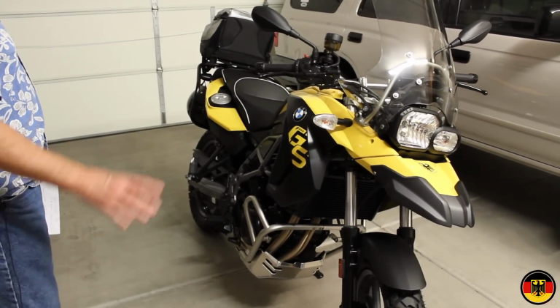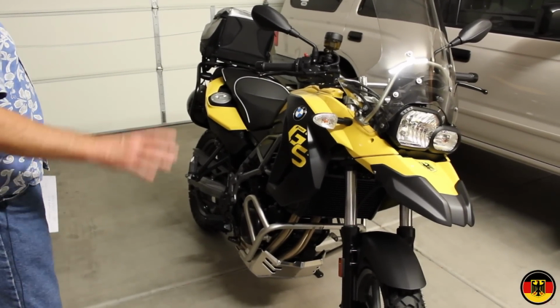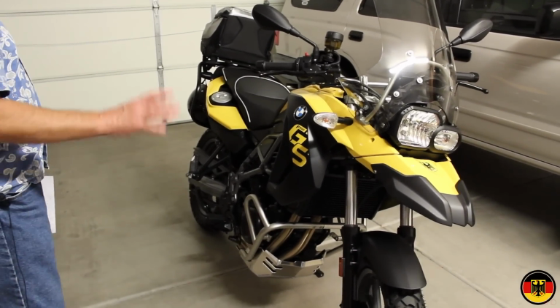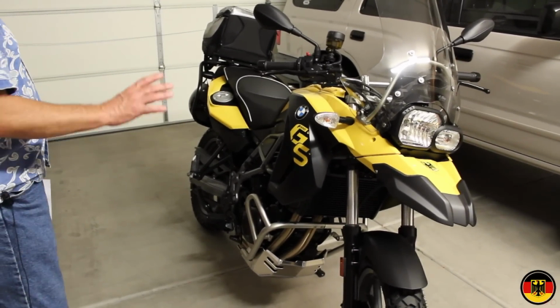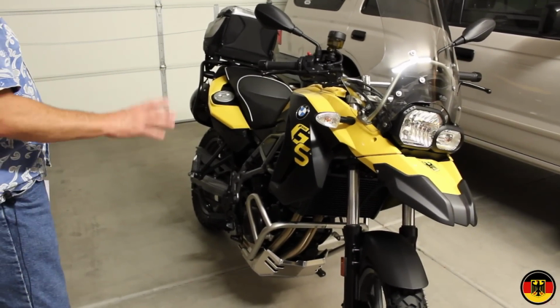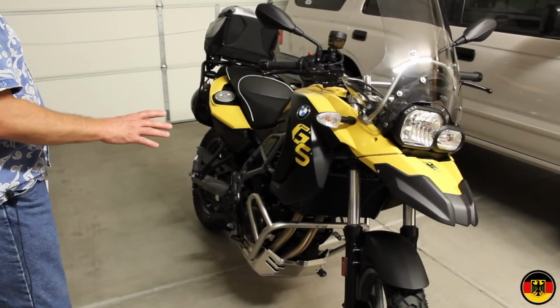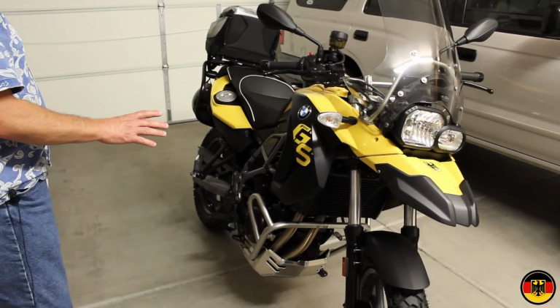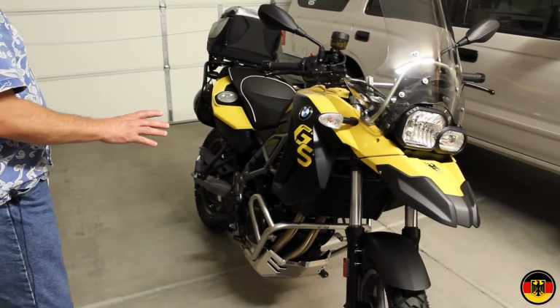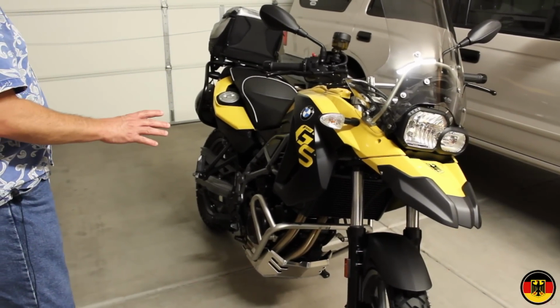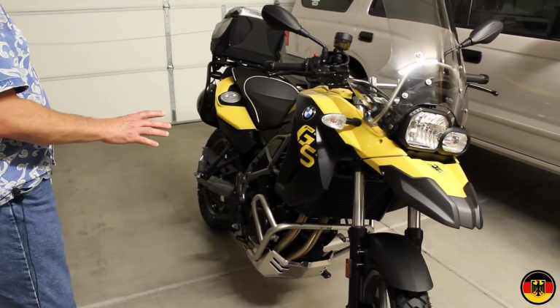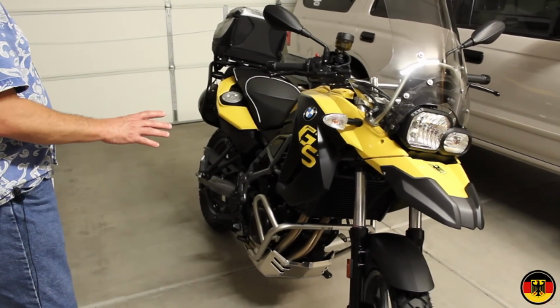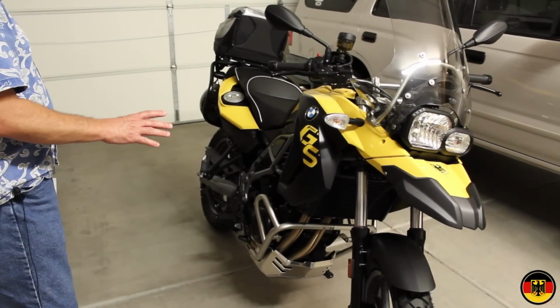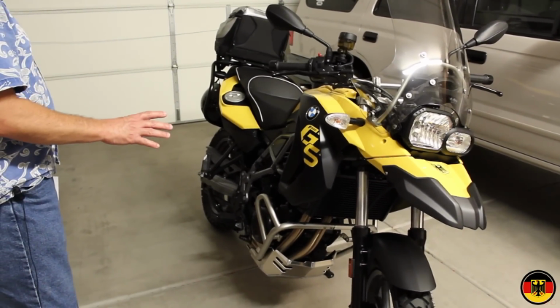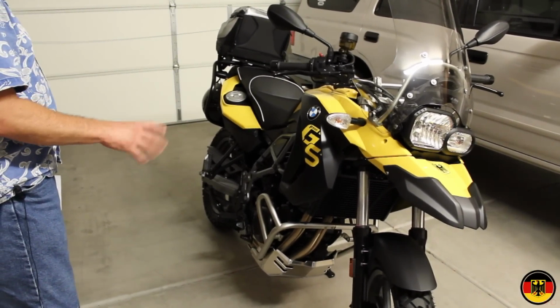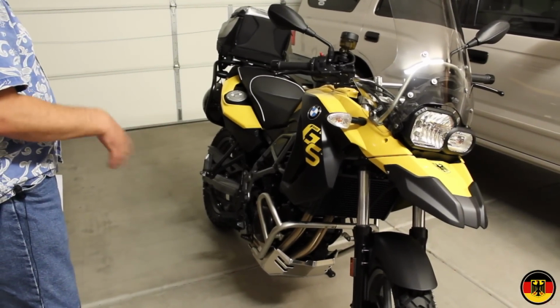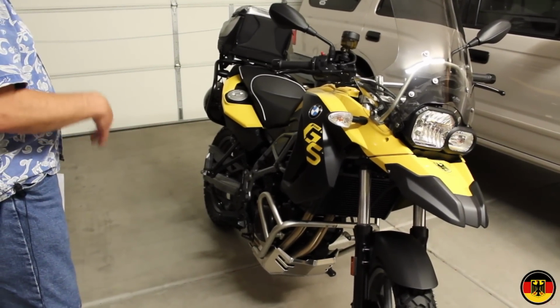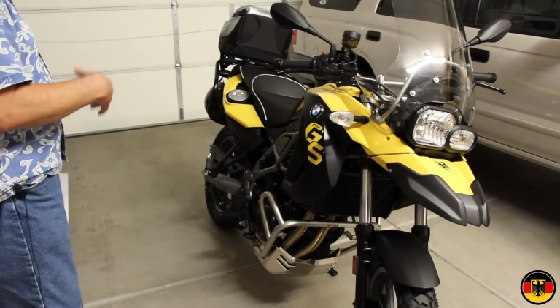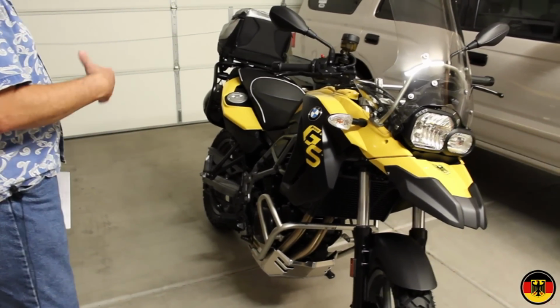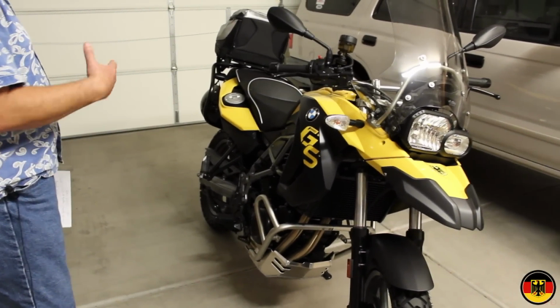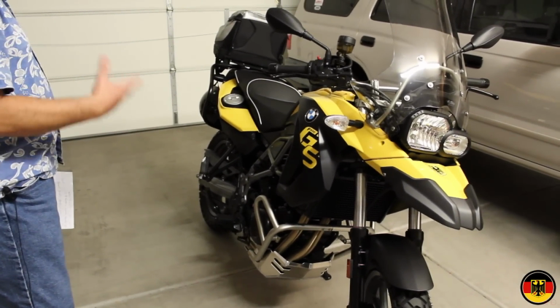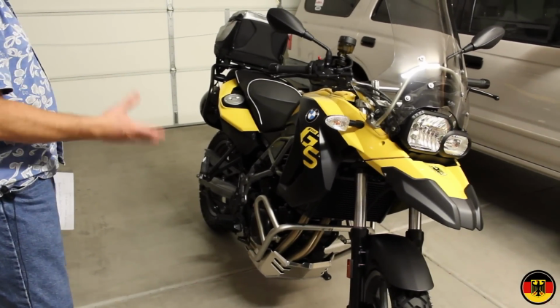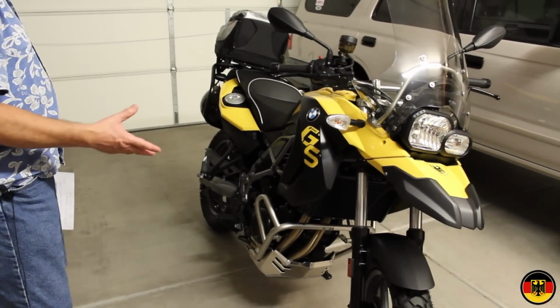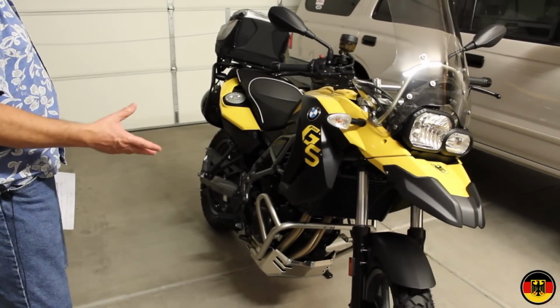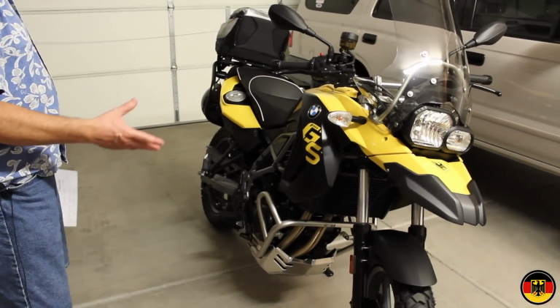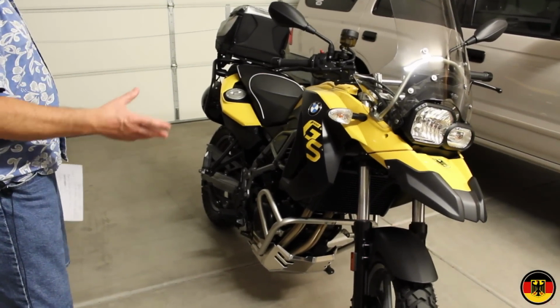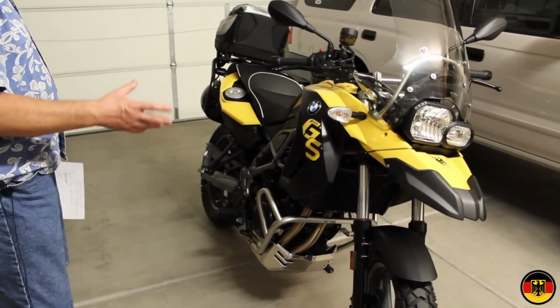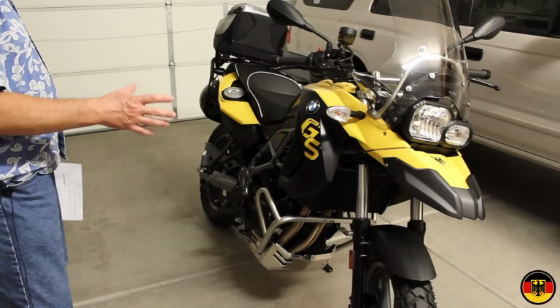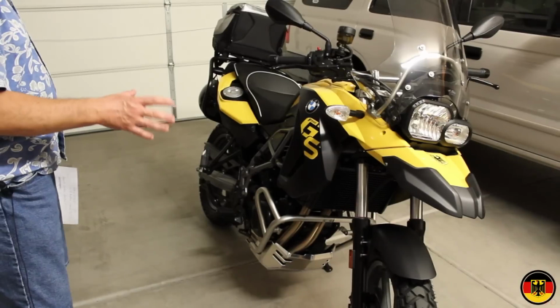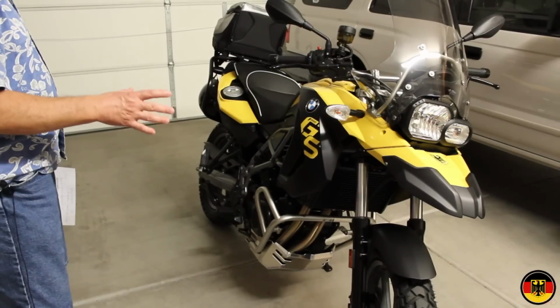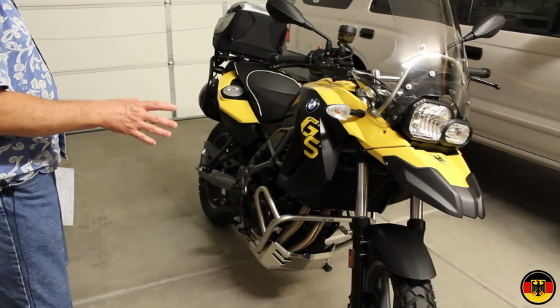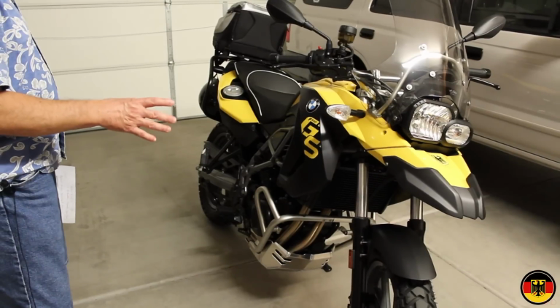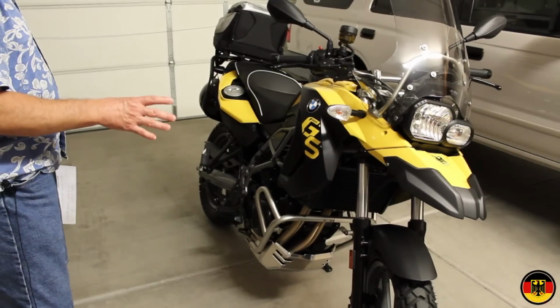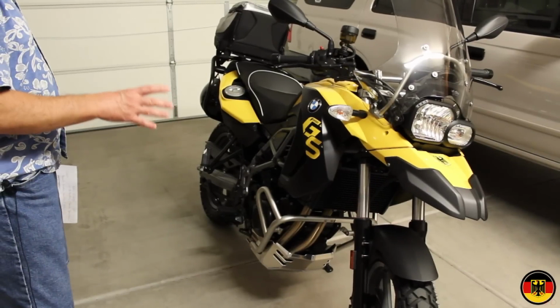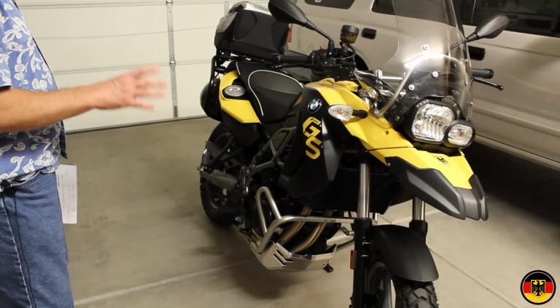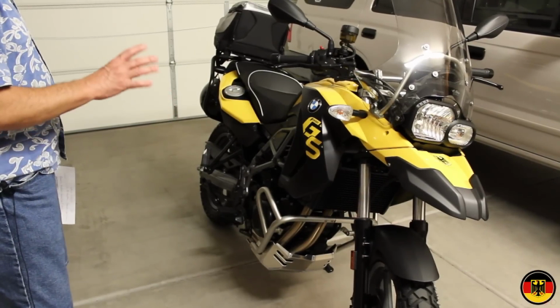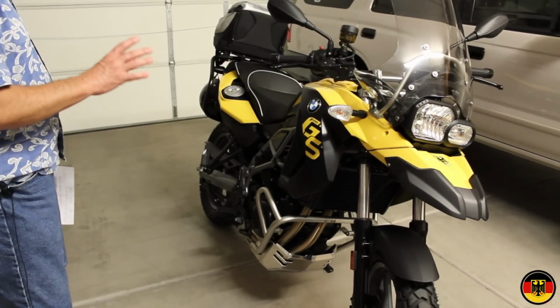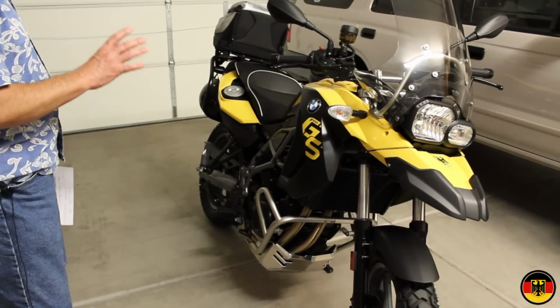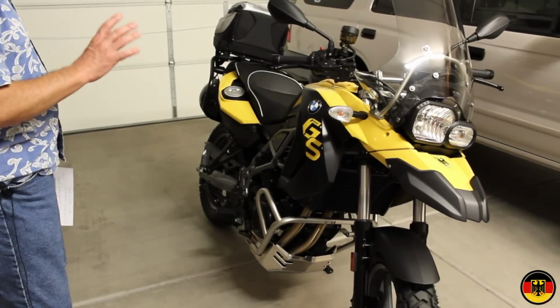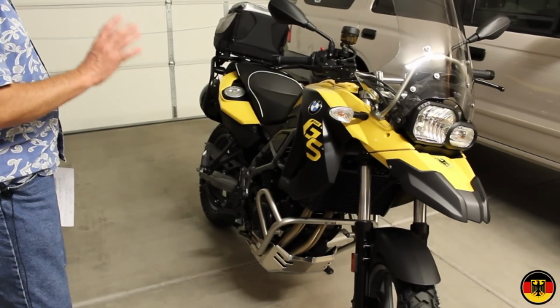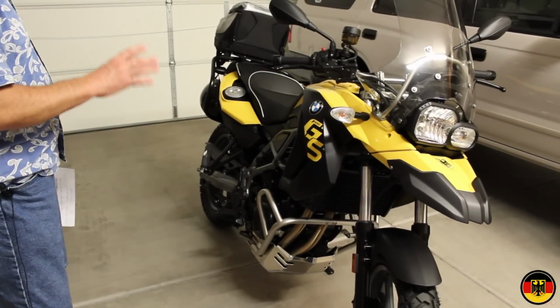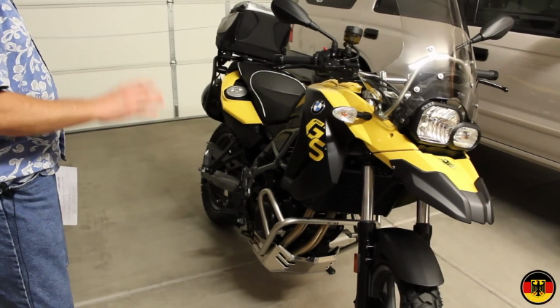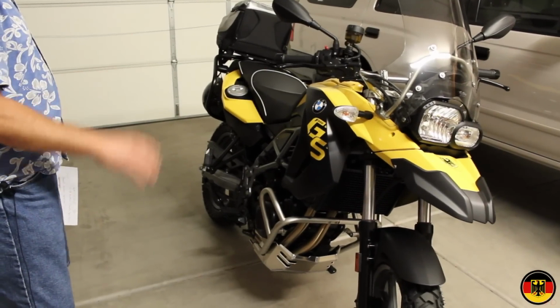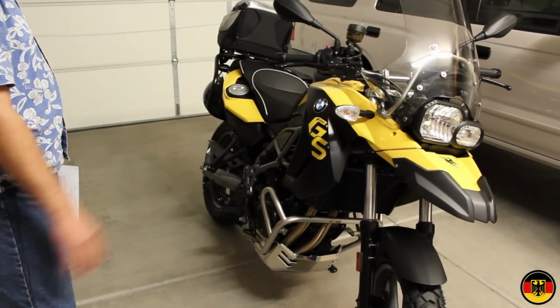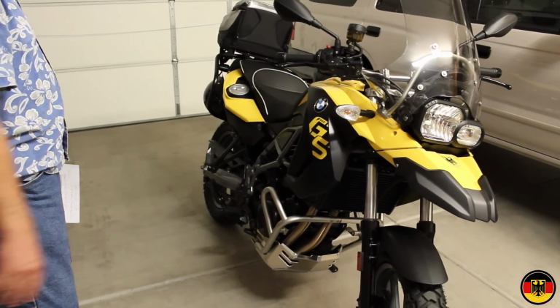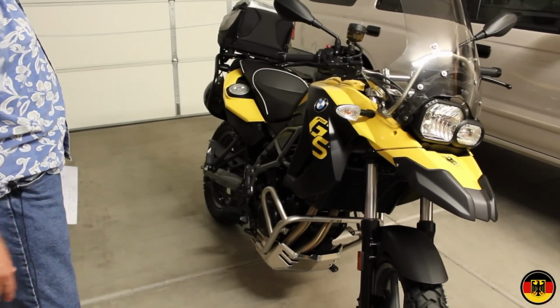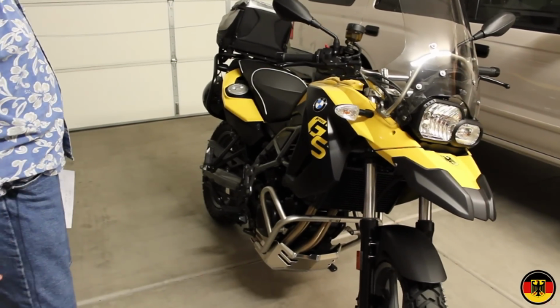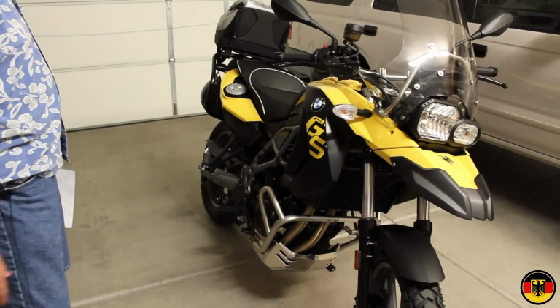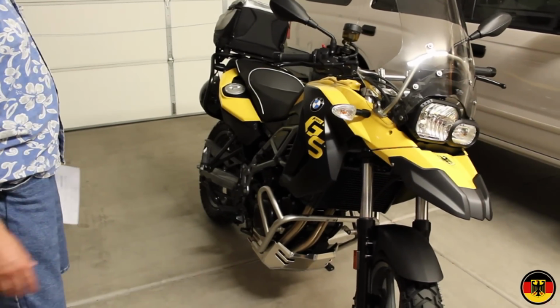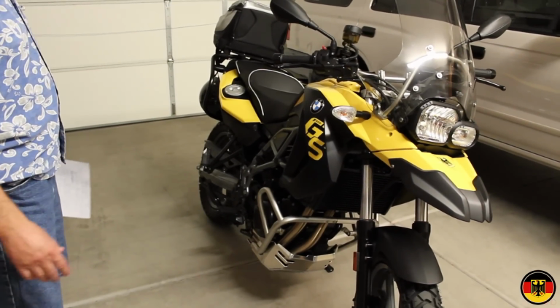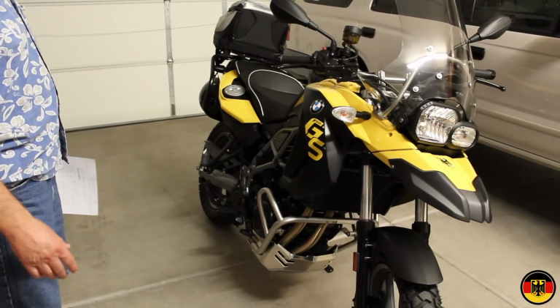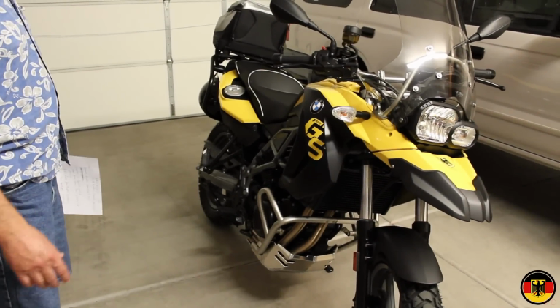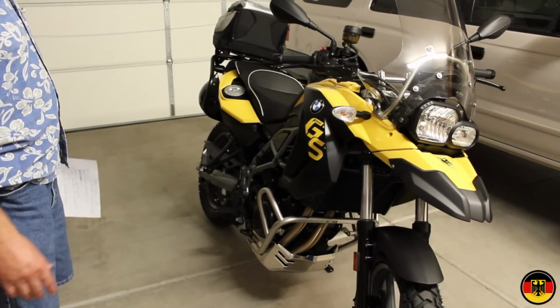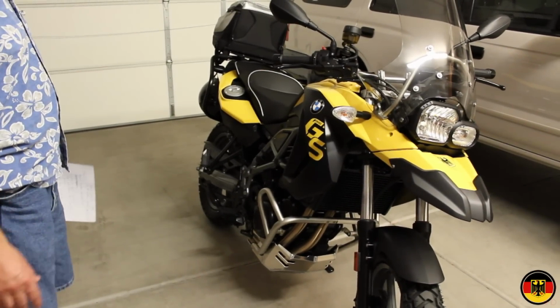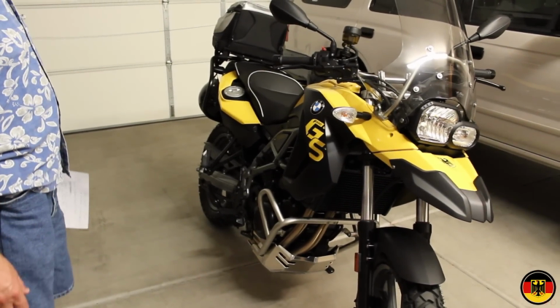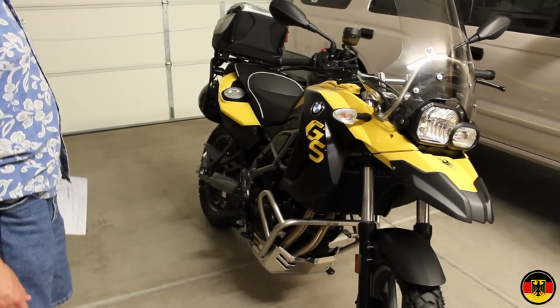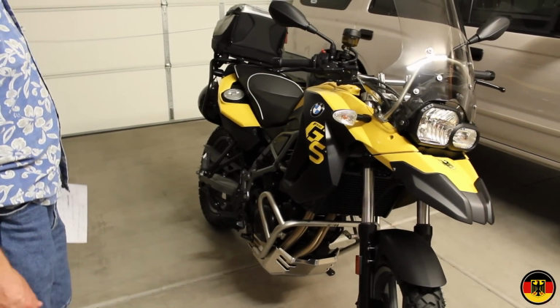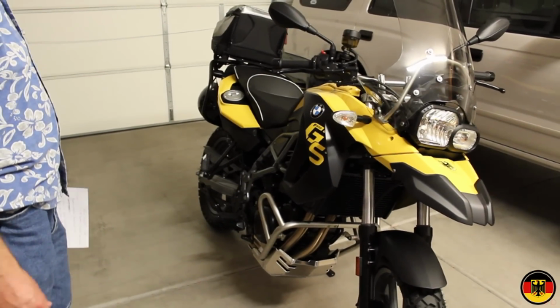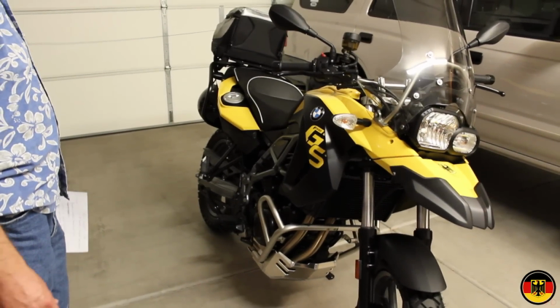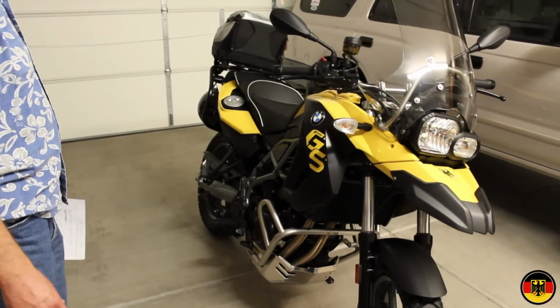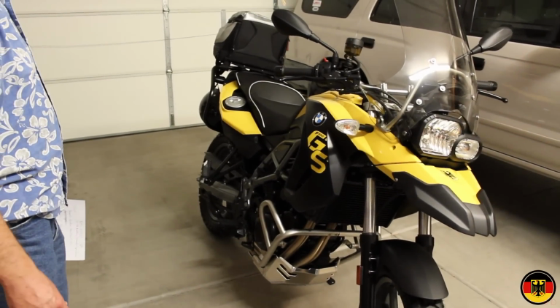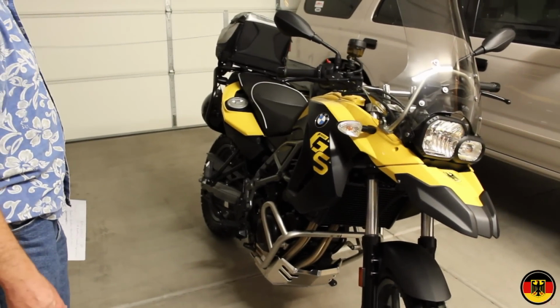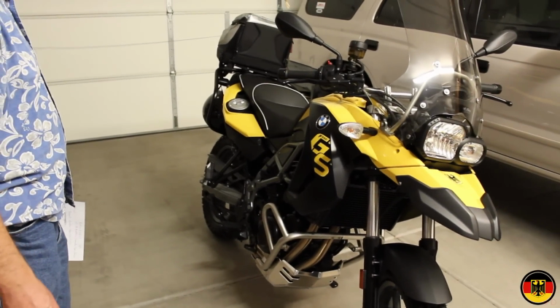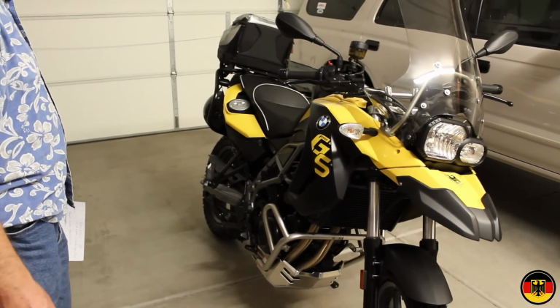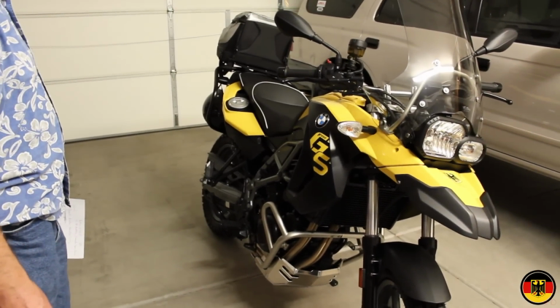I love the way it looks. It's a beautiful bike. I really like this color — sun yellow. That part is all great.